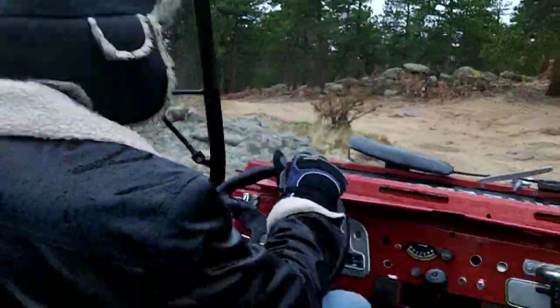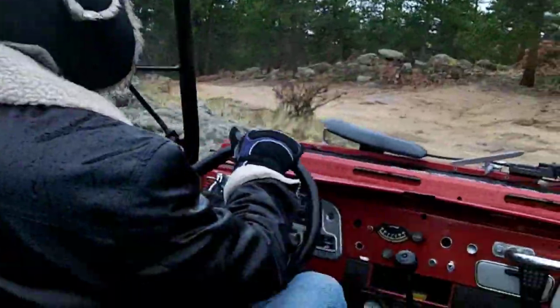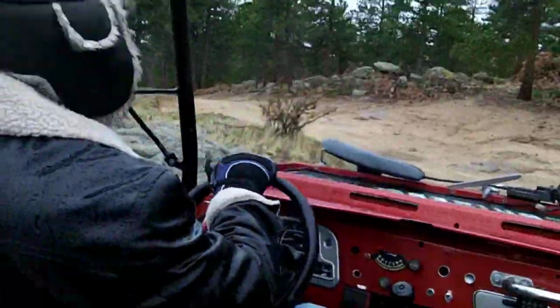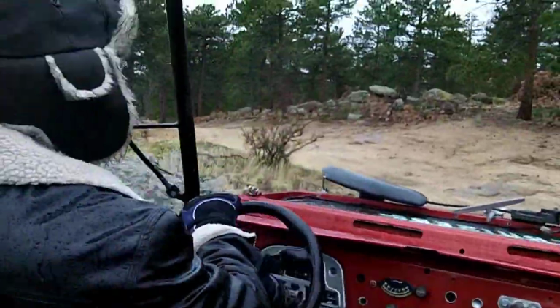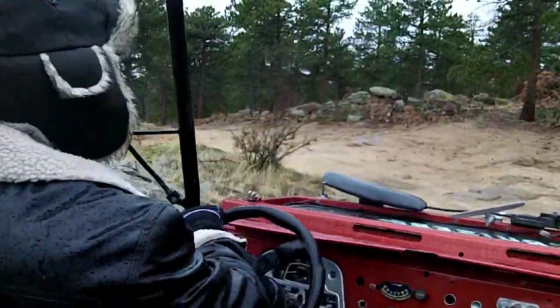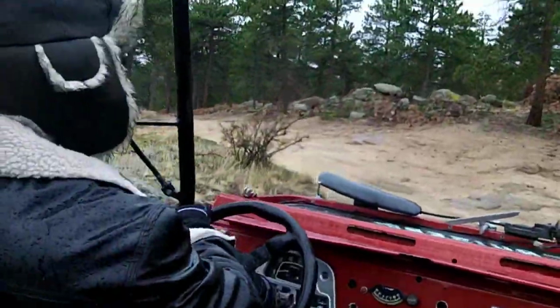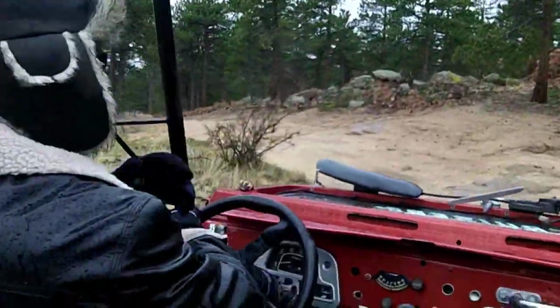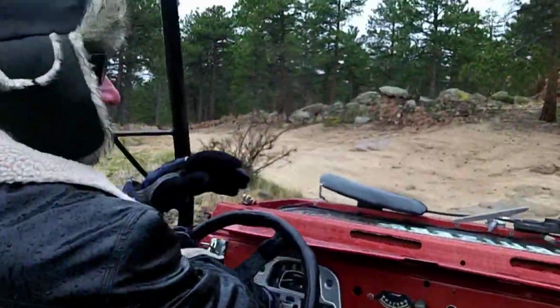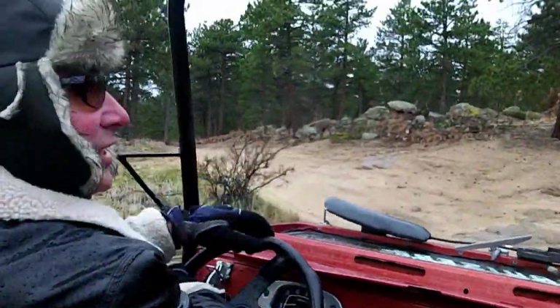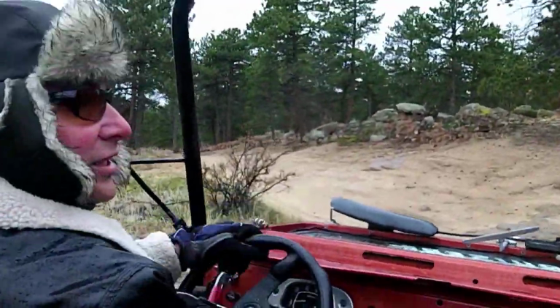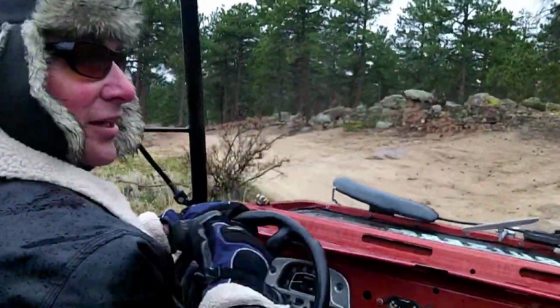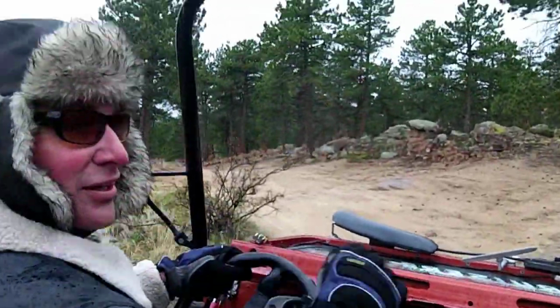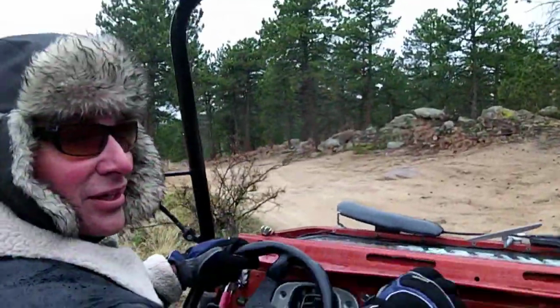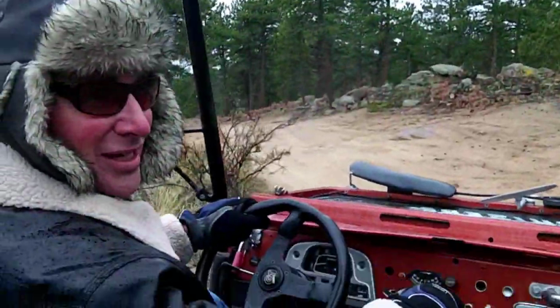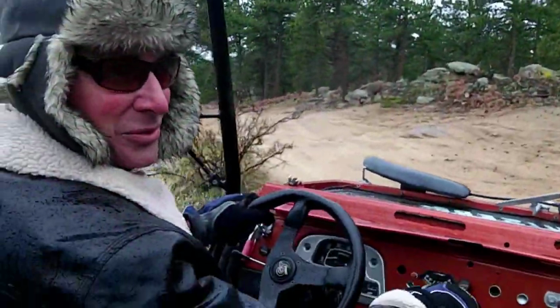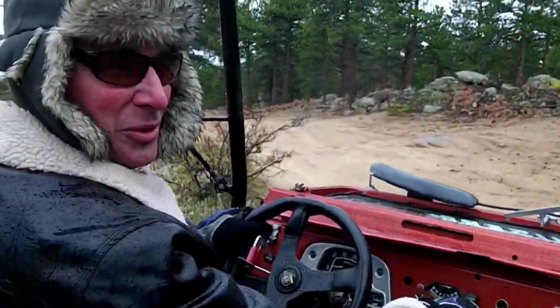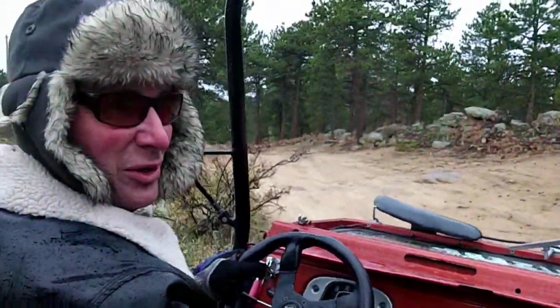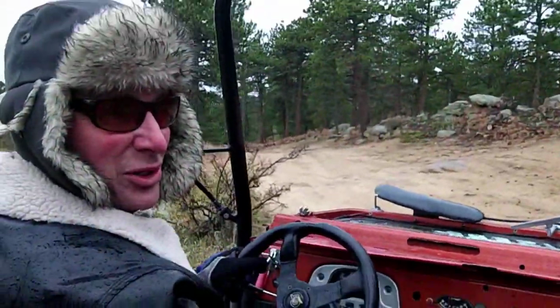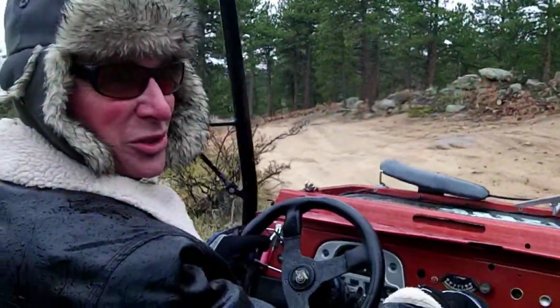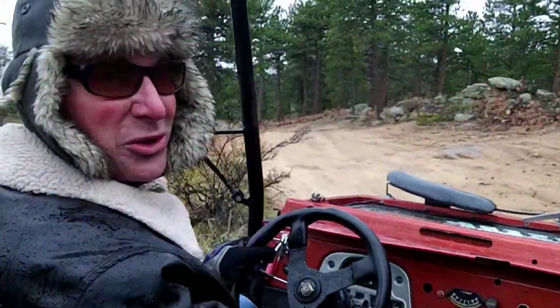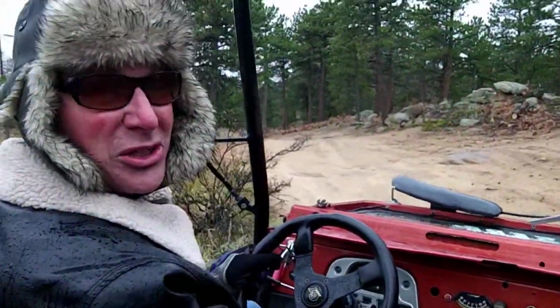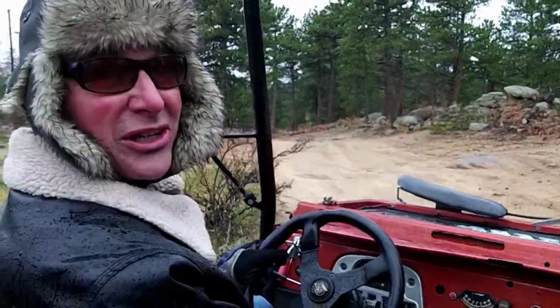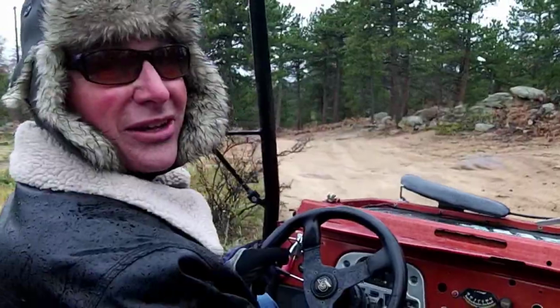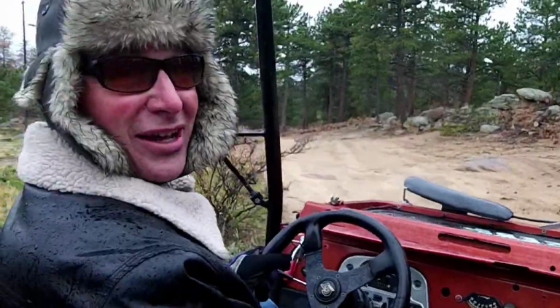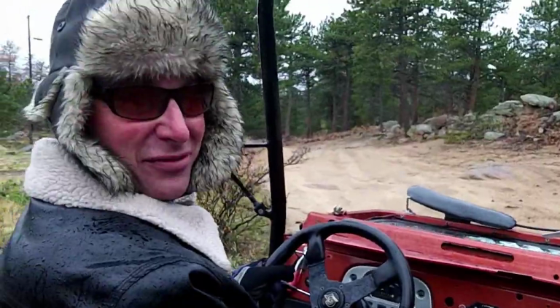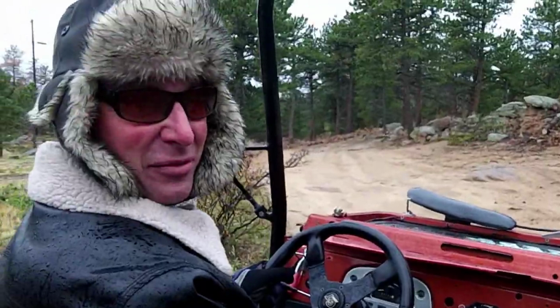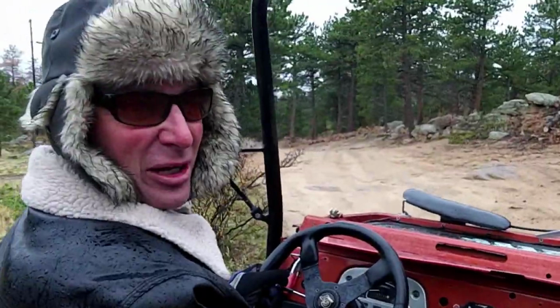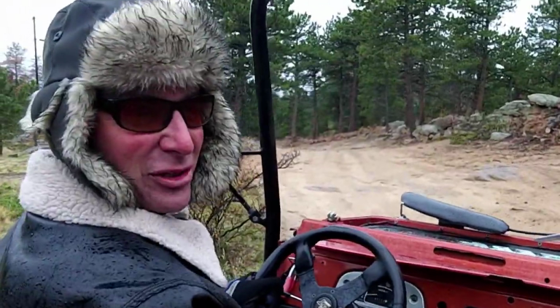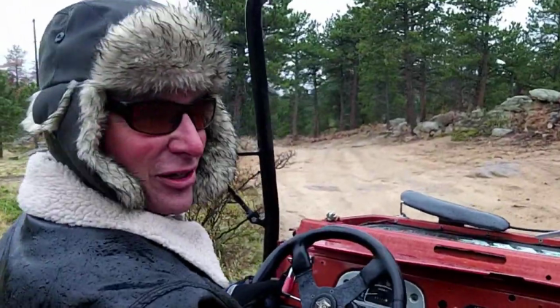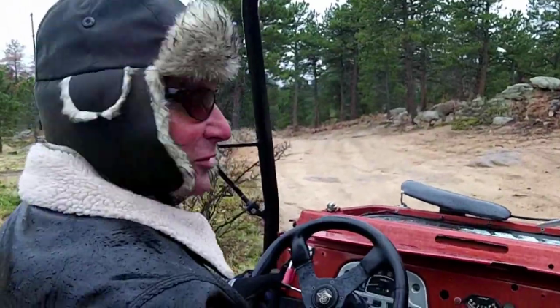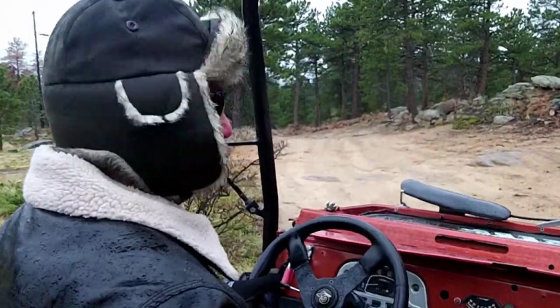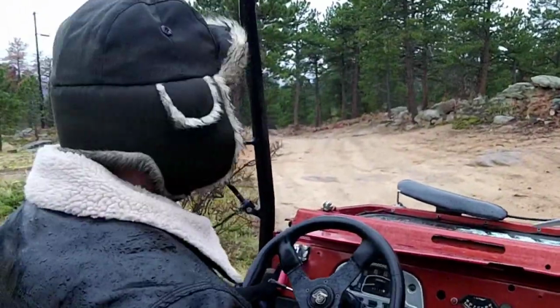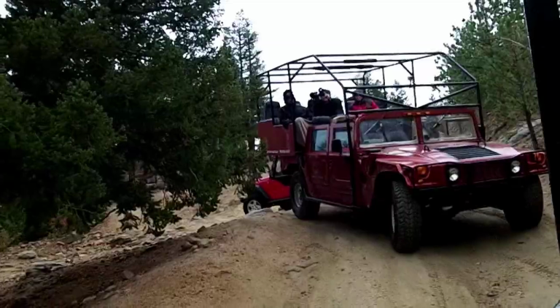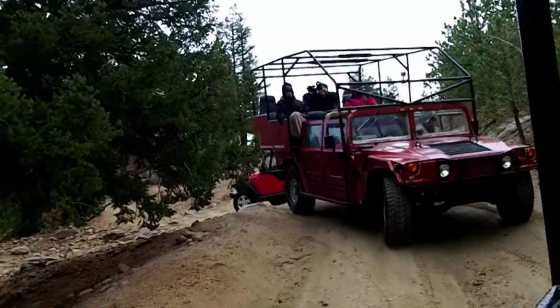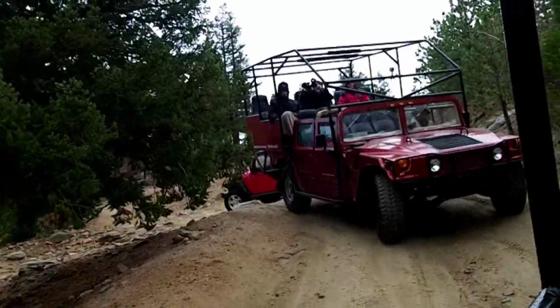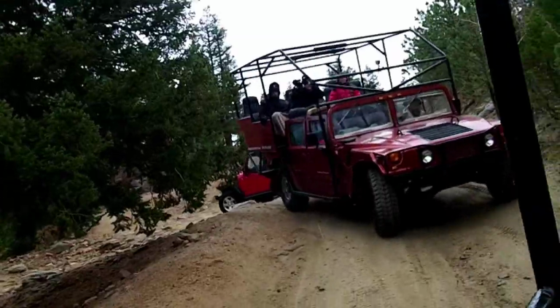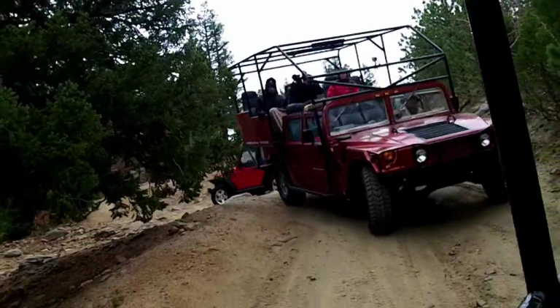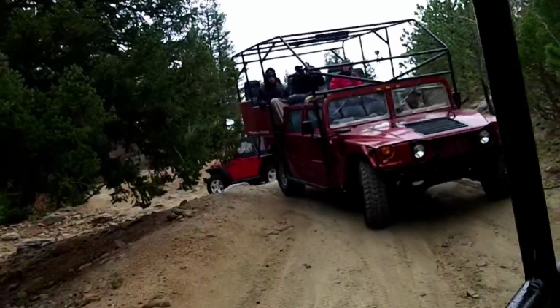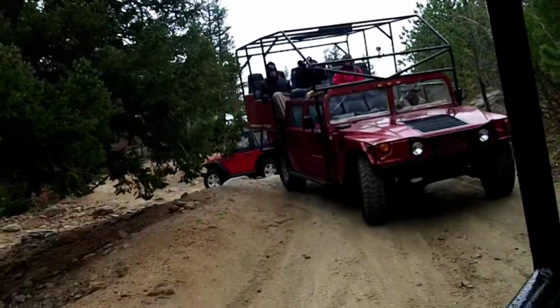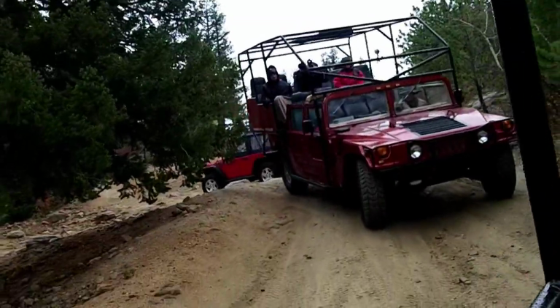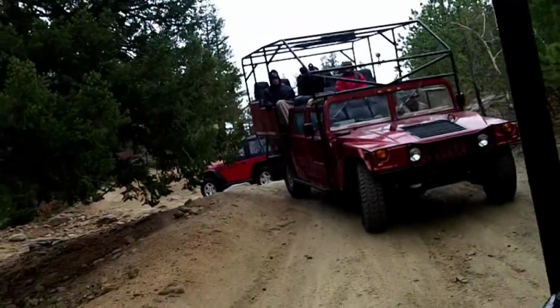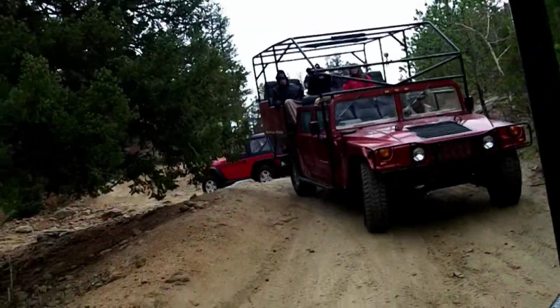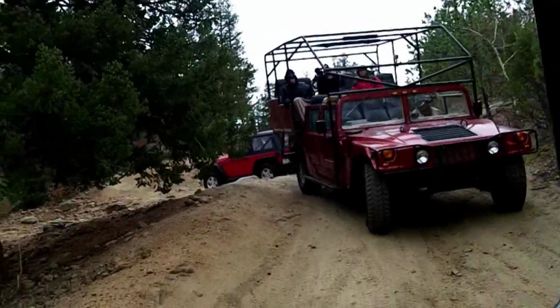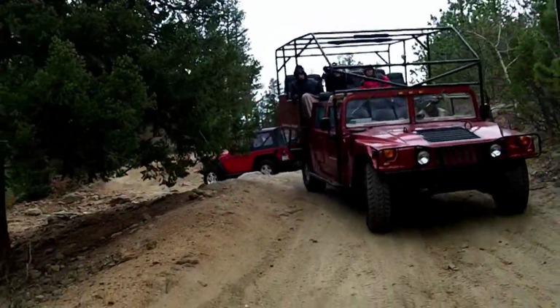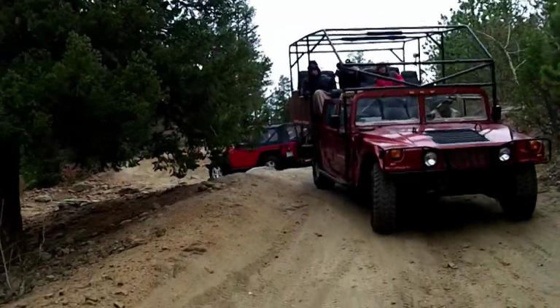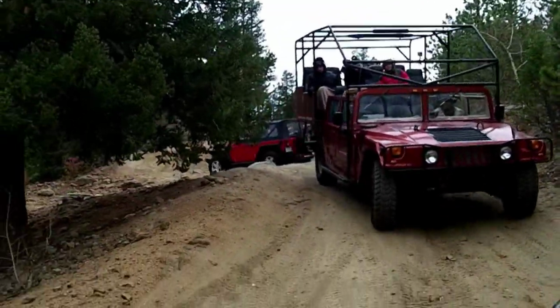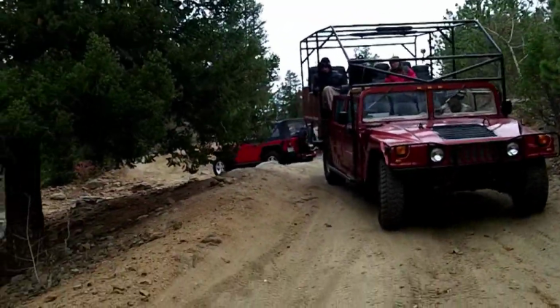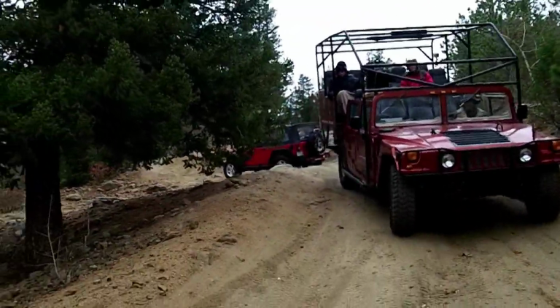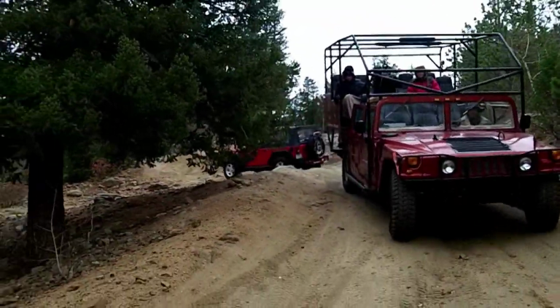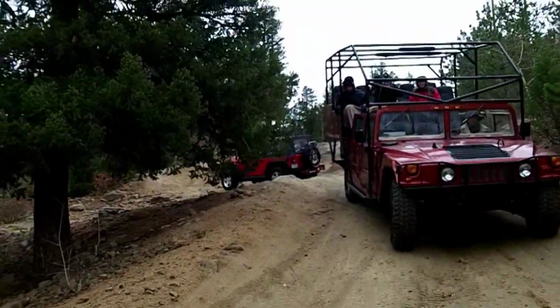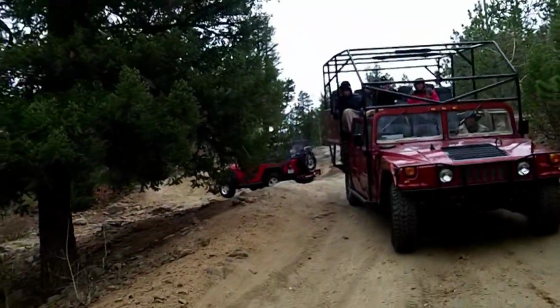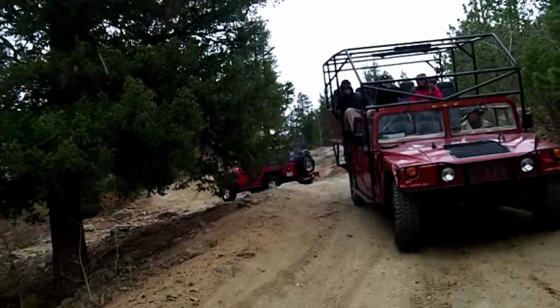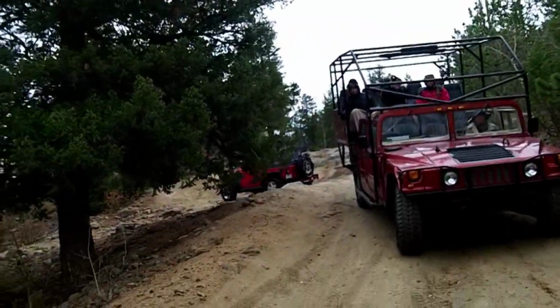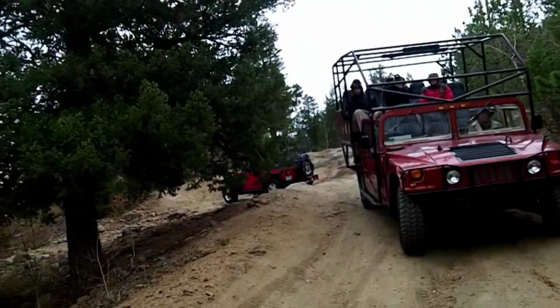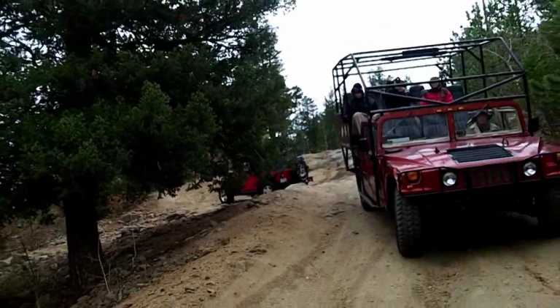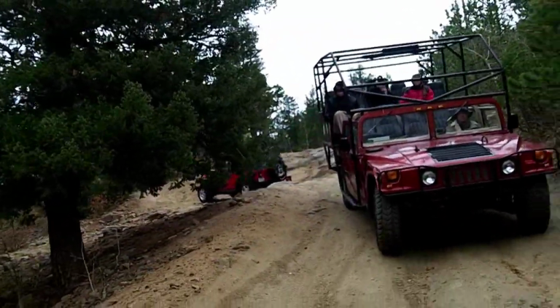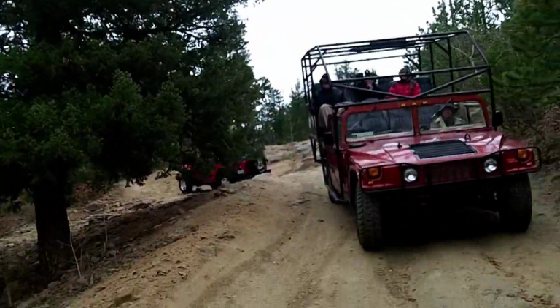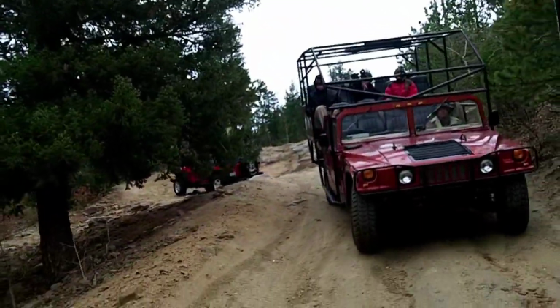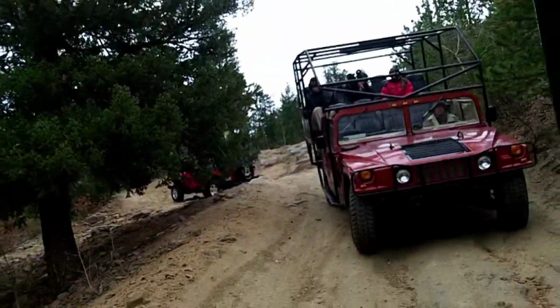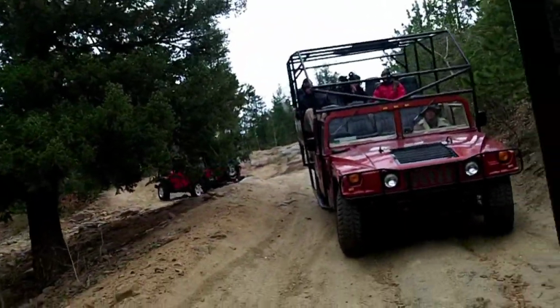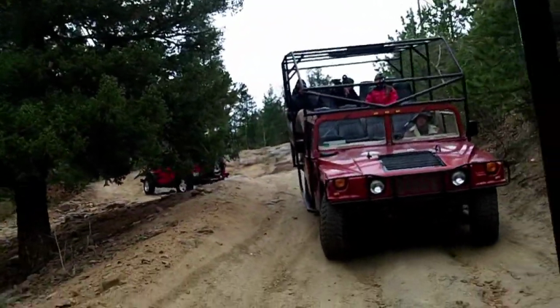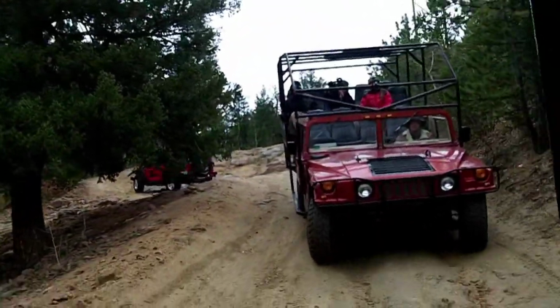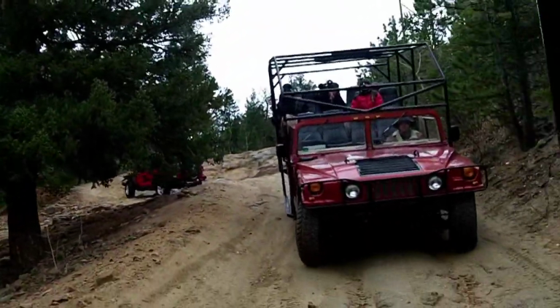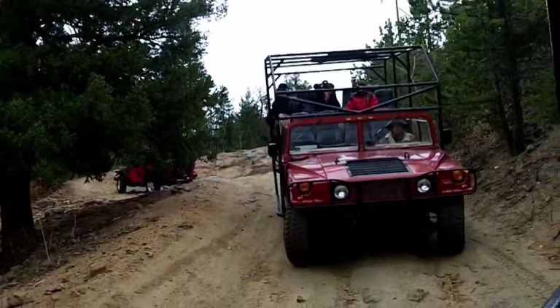Back on the rocky trail. We reached 13 and a half miles an hour, but it feels a lot faster than that off-roading in the Roosevelt National Forest.